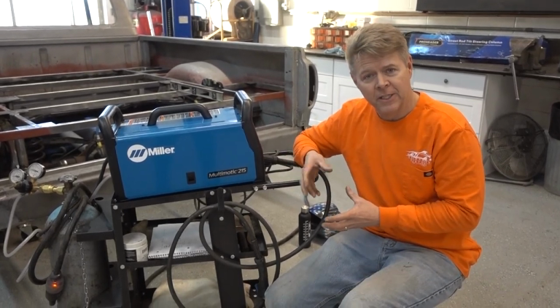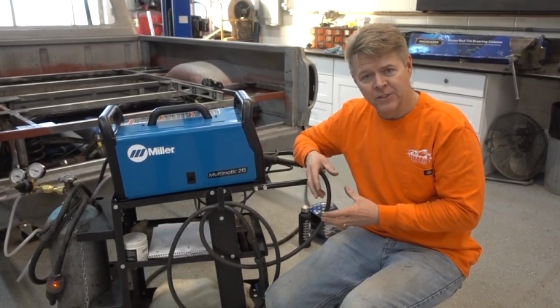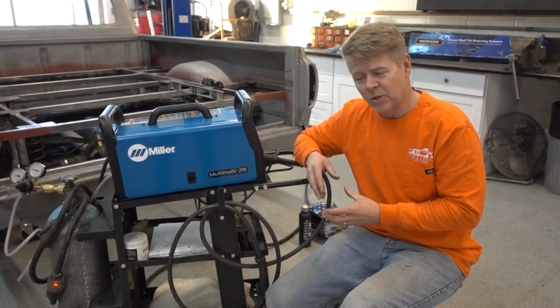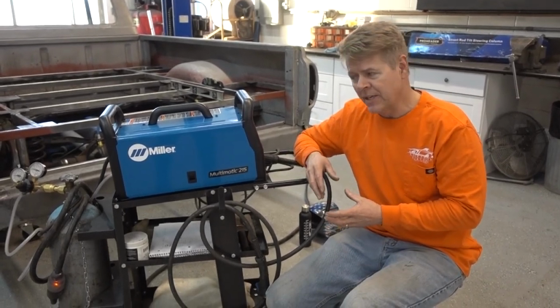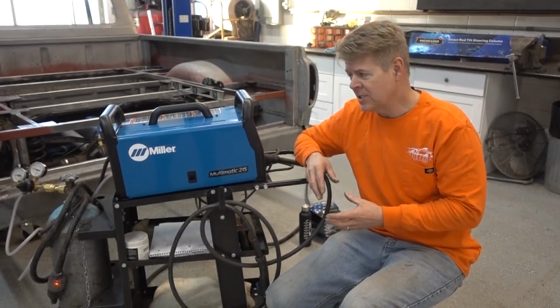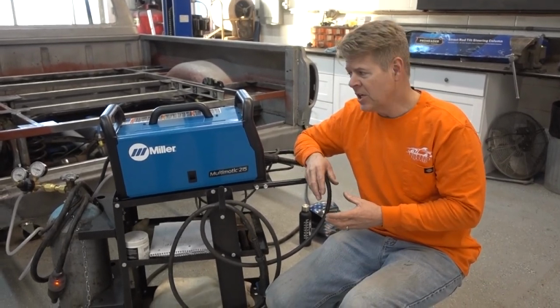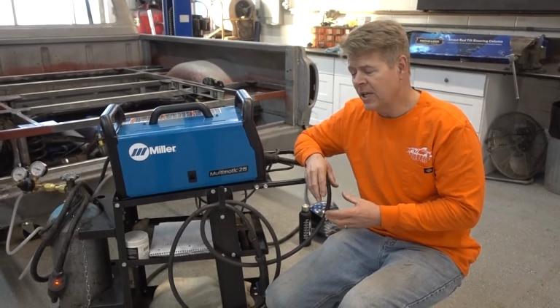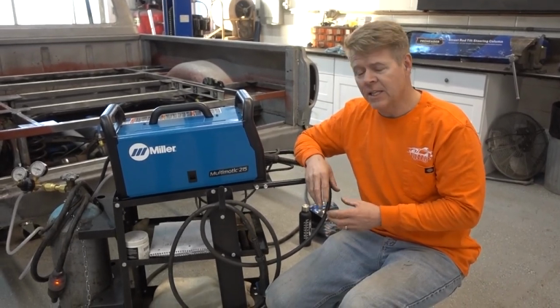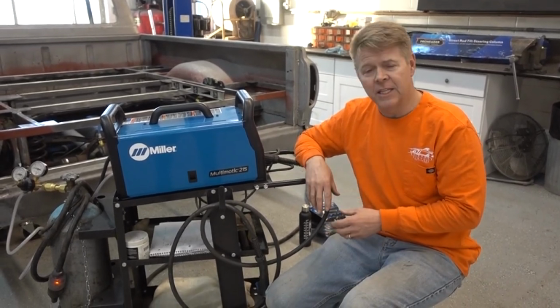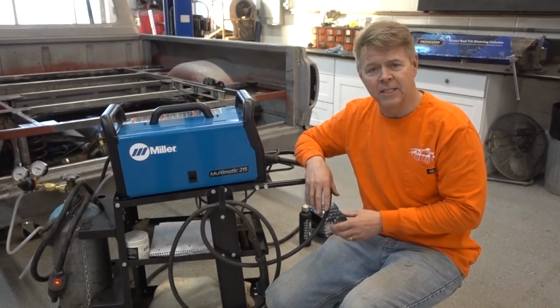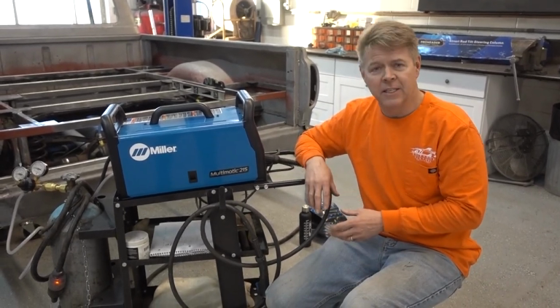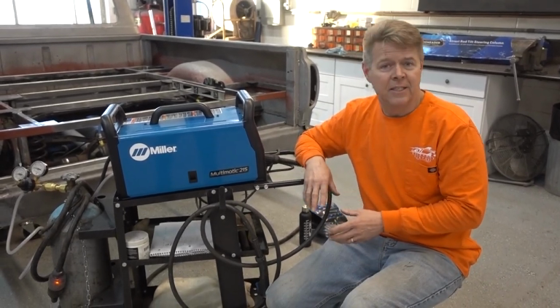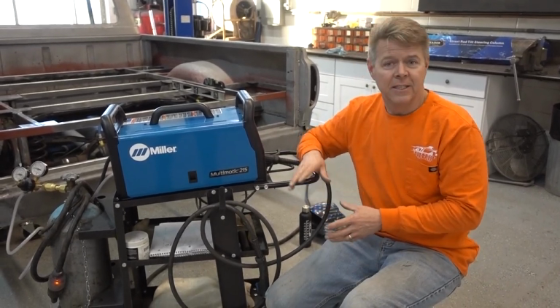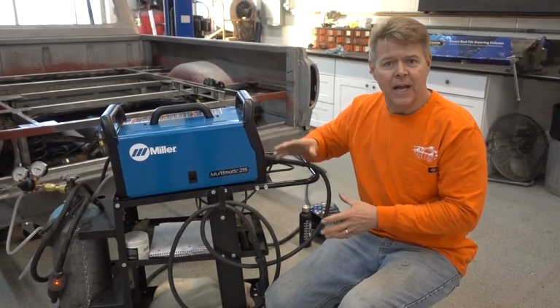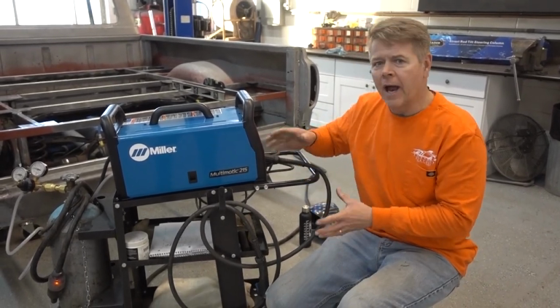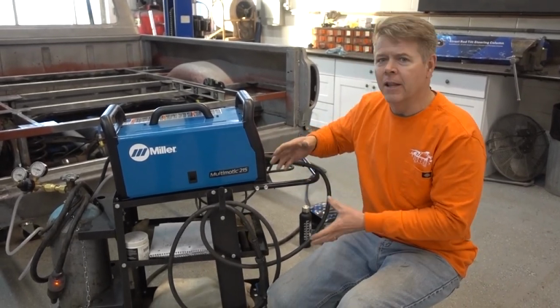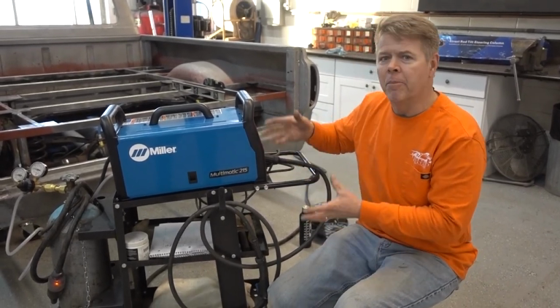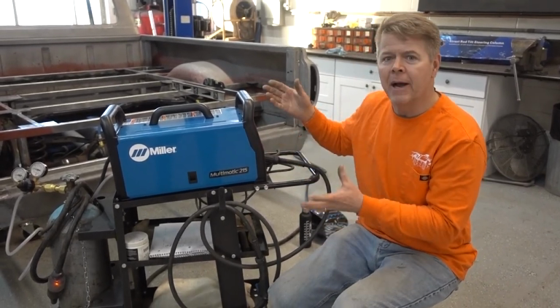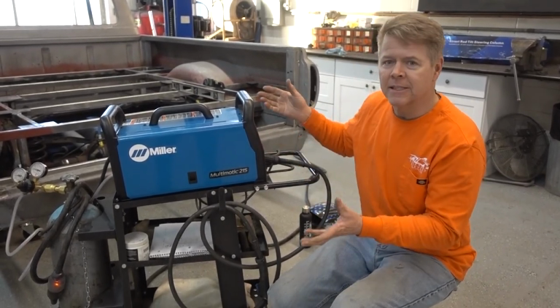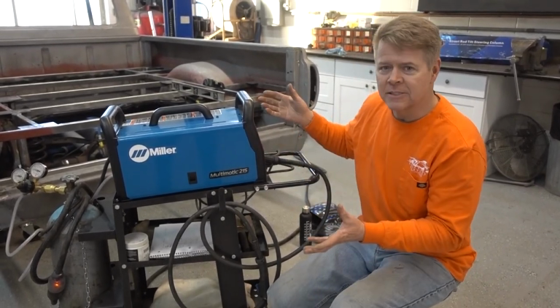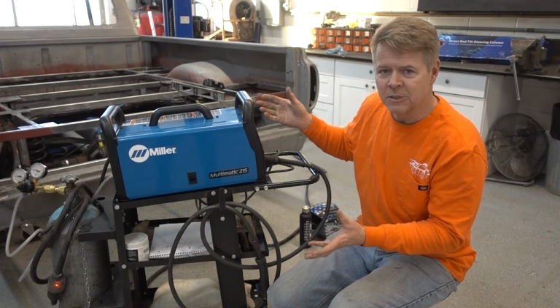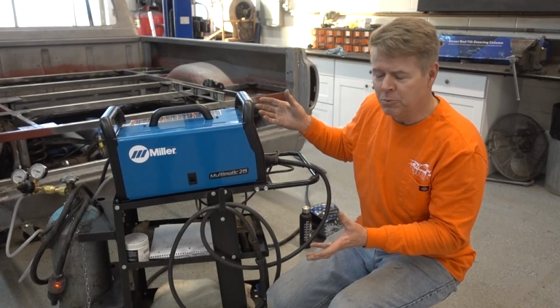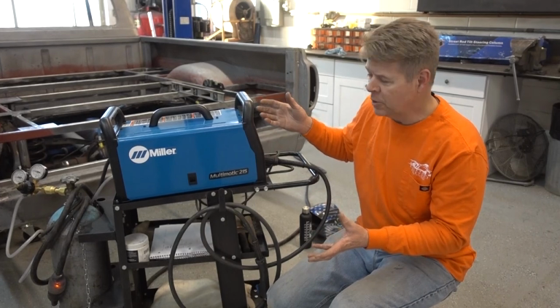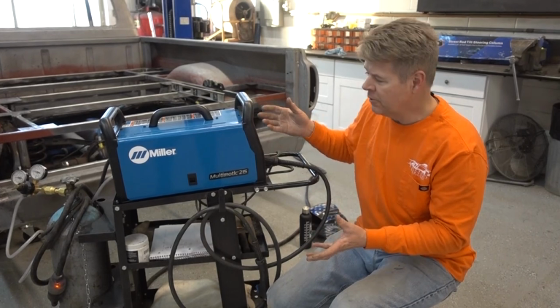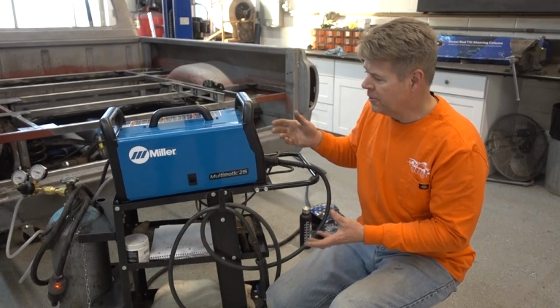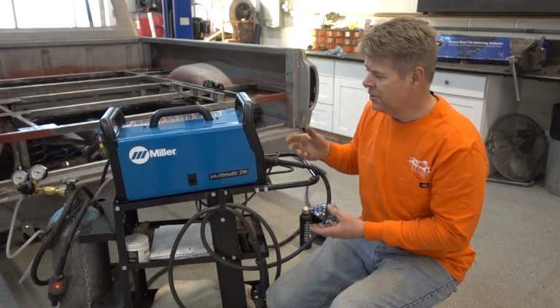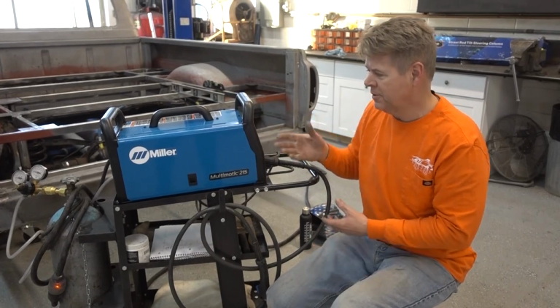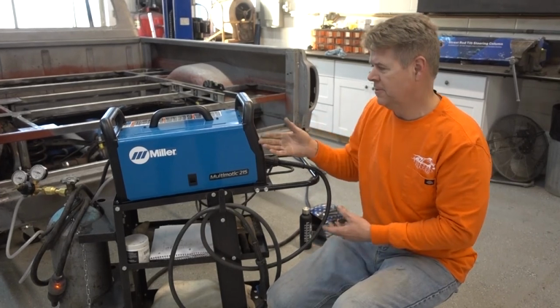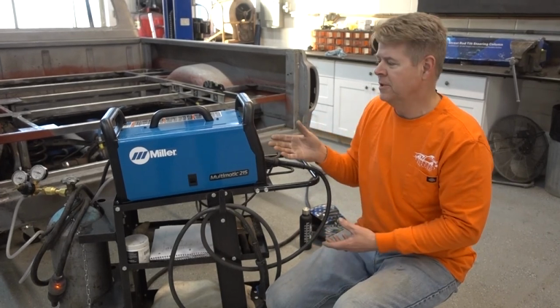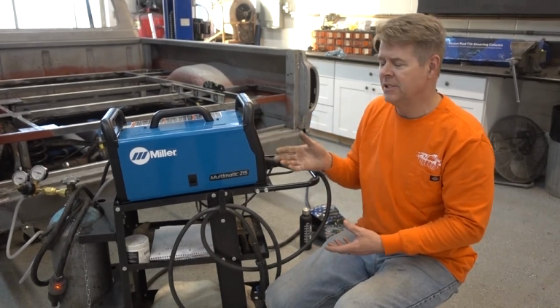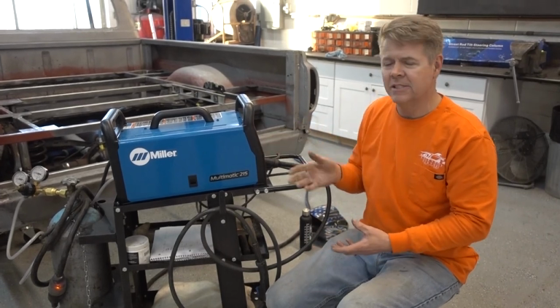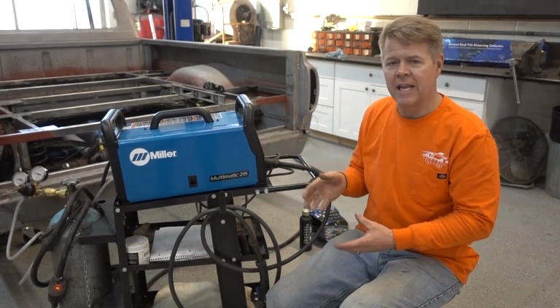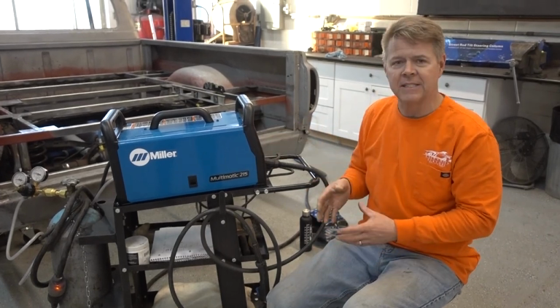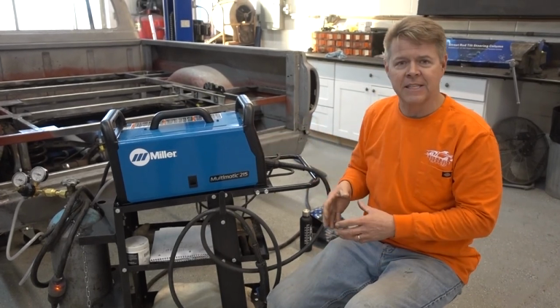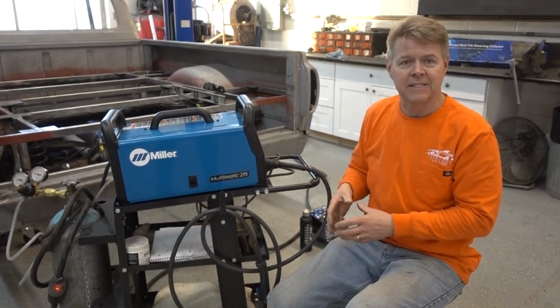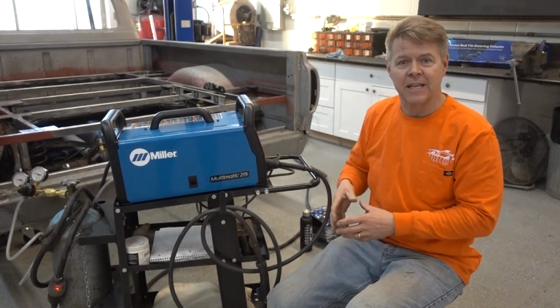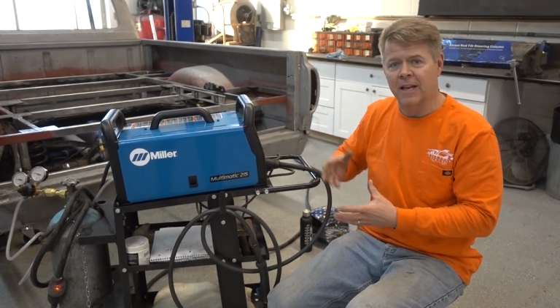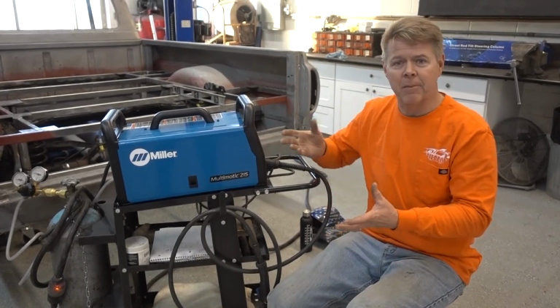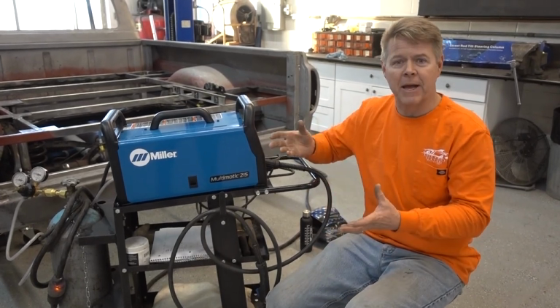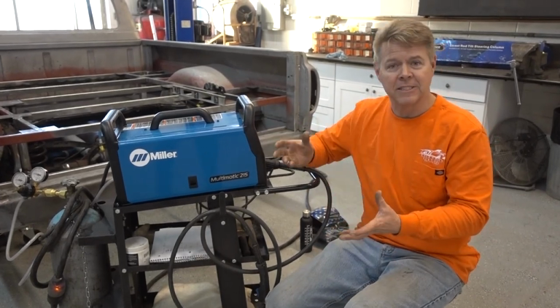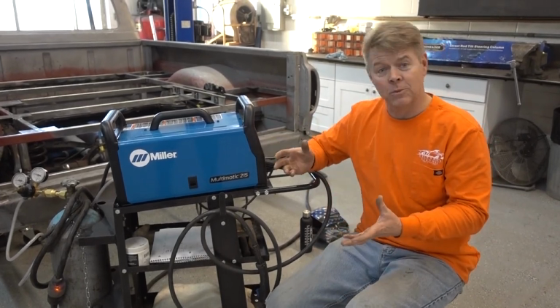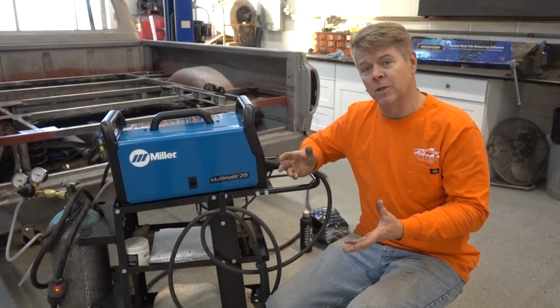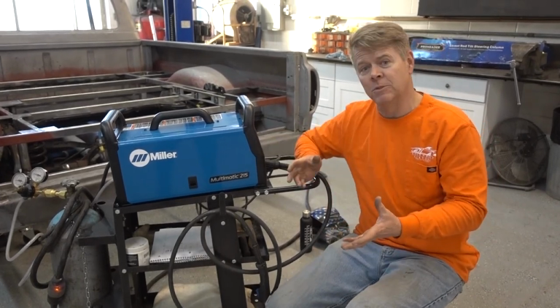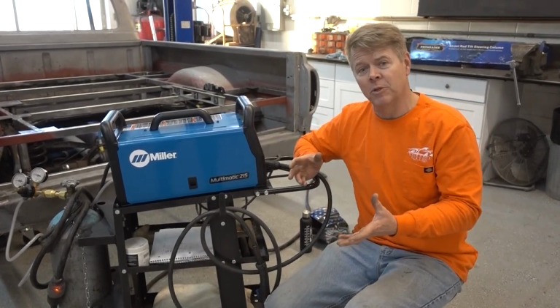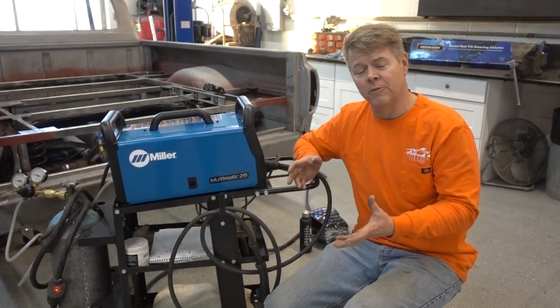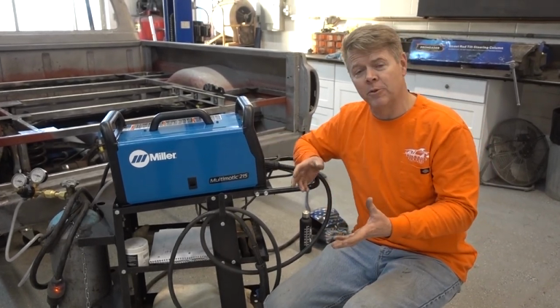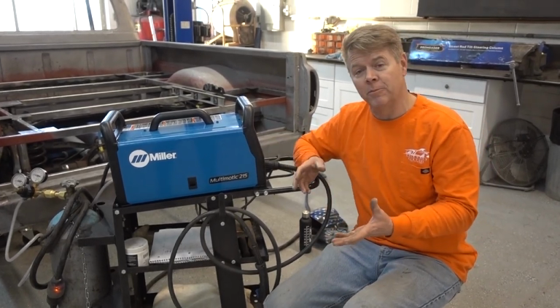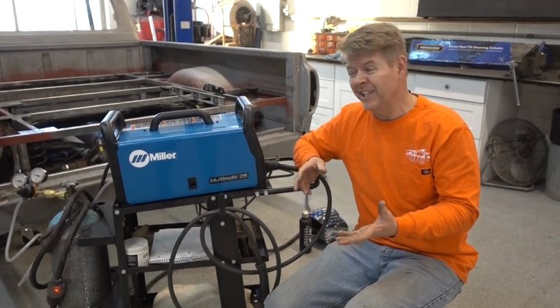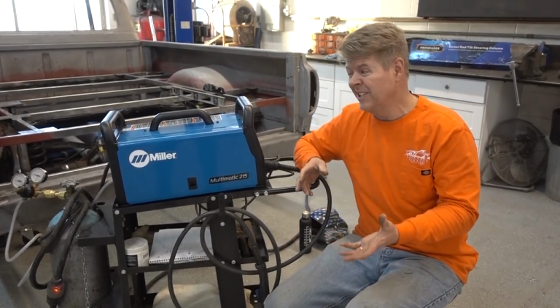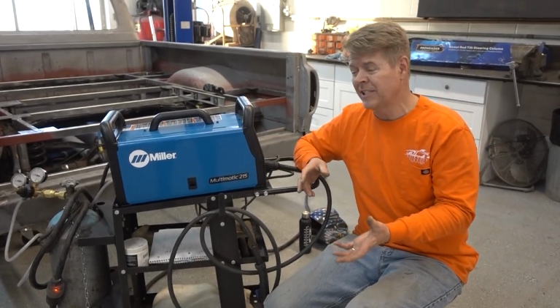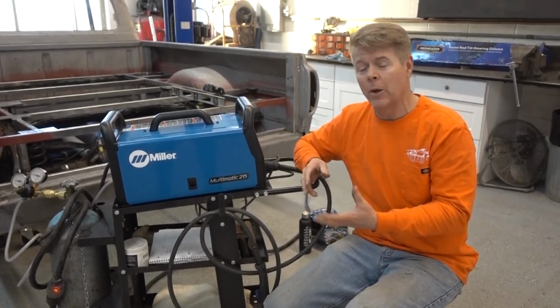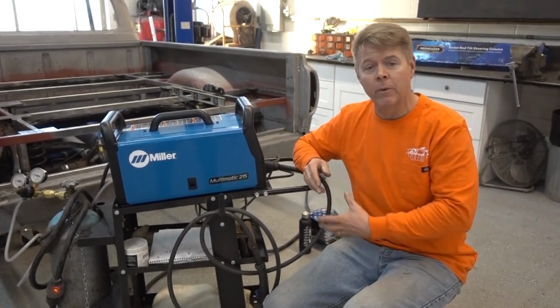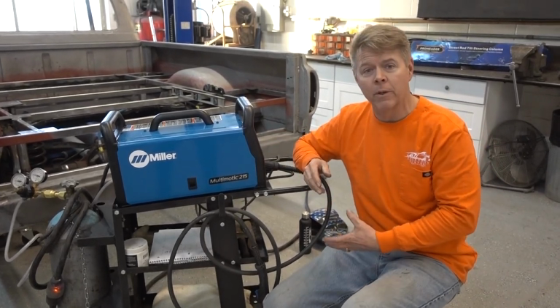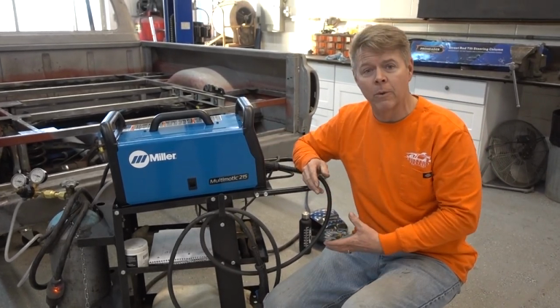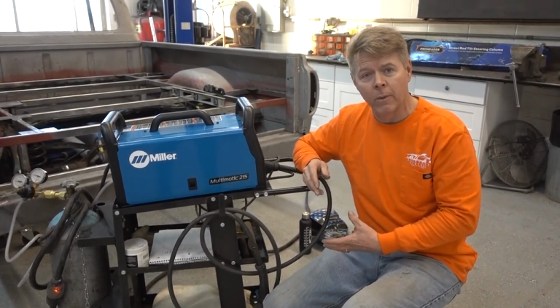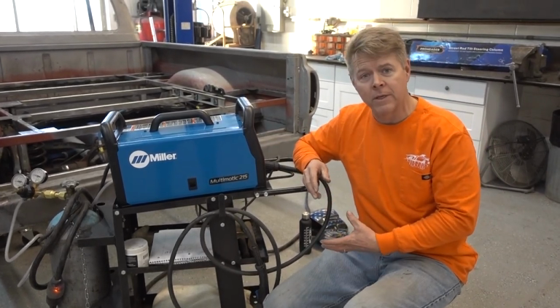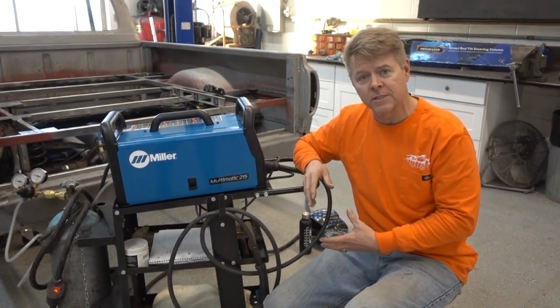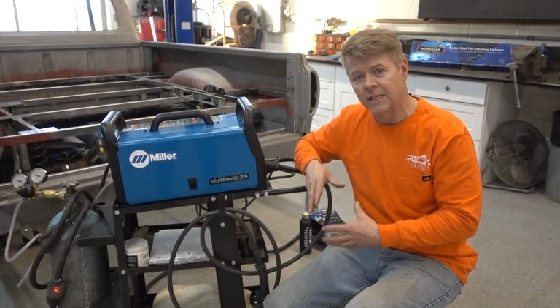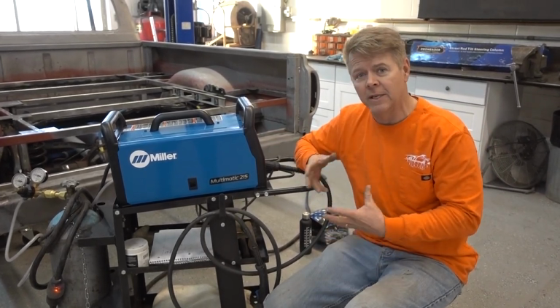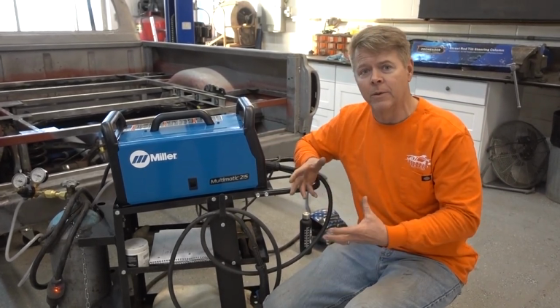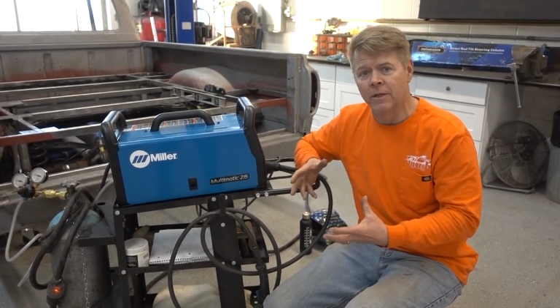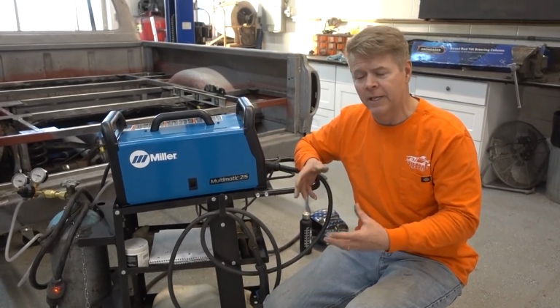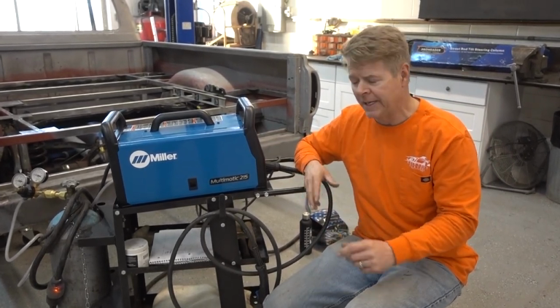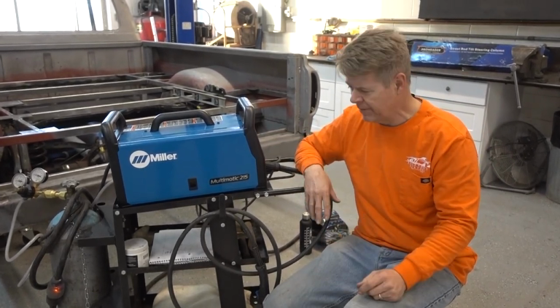I can tell you that out of the box it's beautiful. Well, in this case I can say out of the box it was beautiful, but here's how it really works in real life.